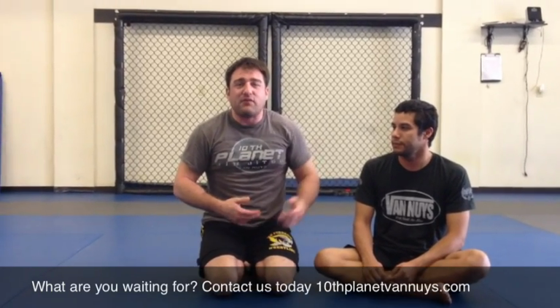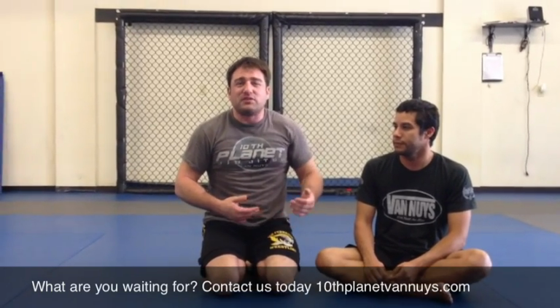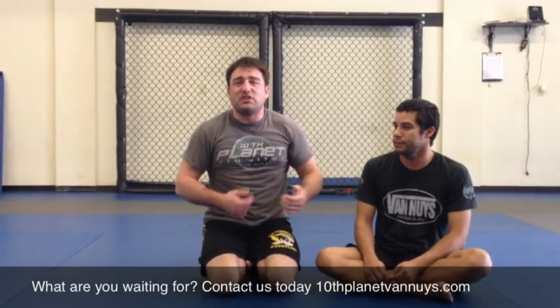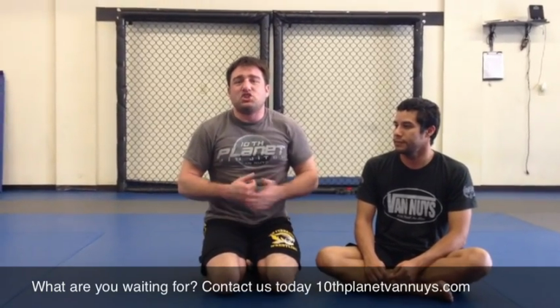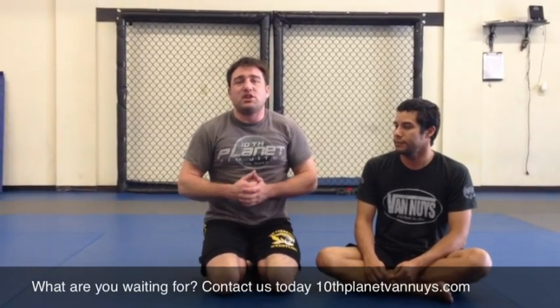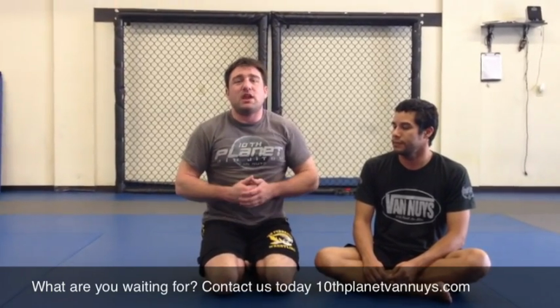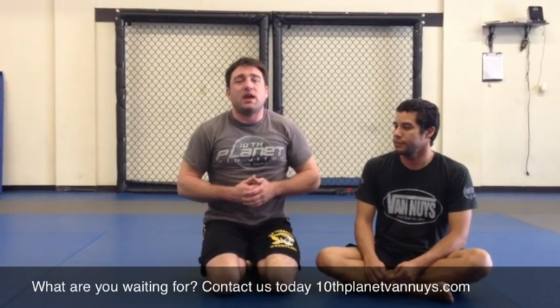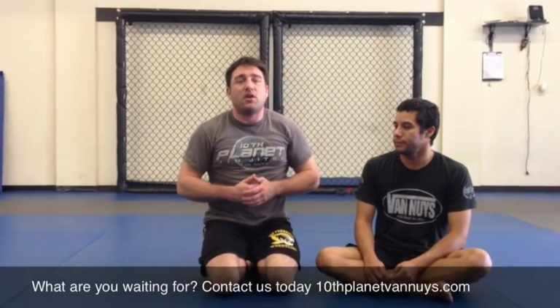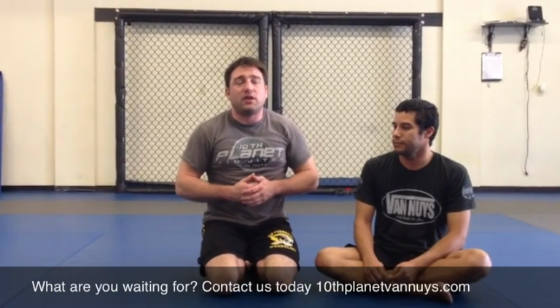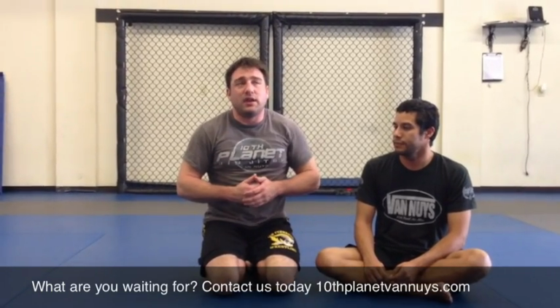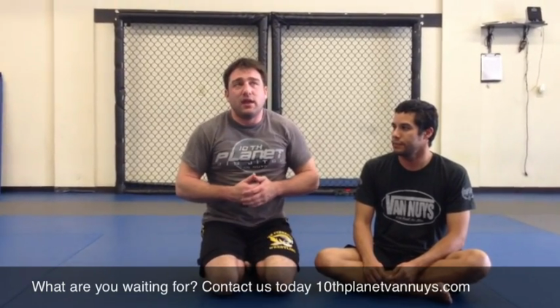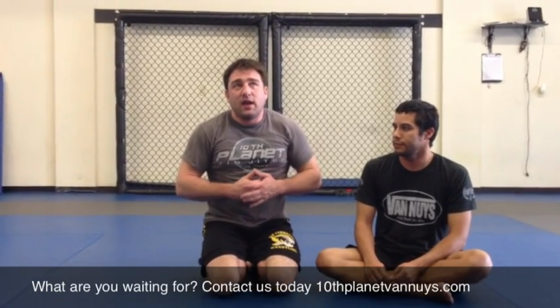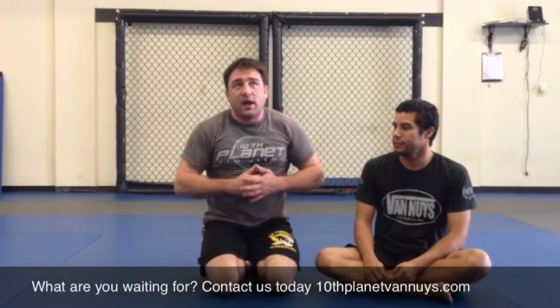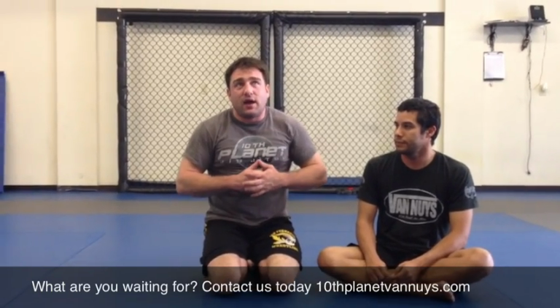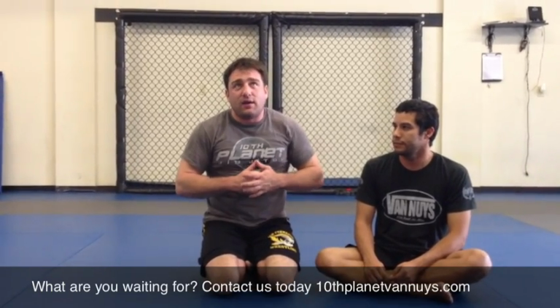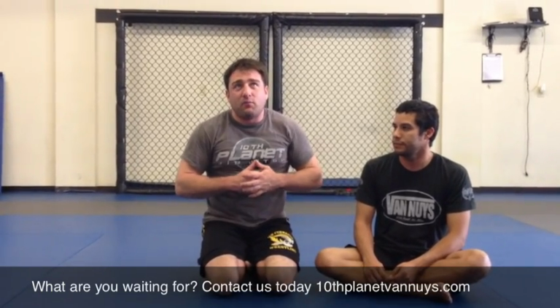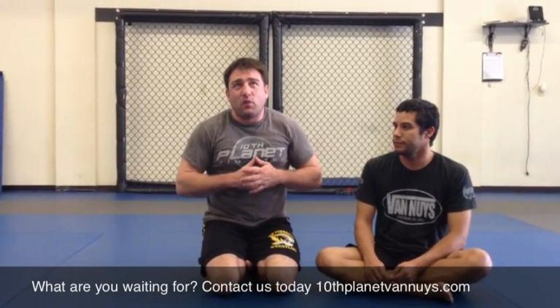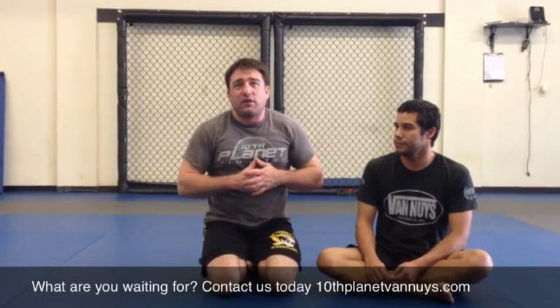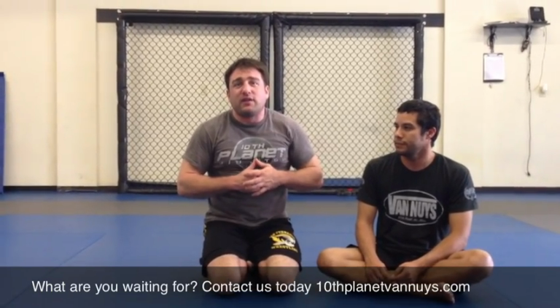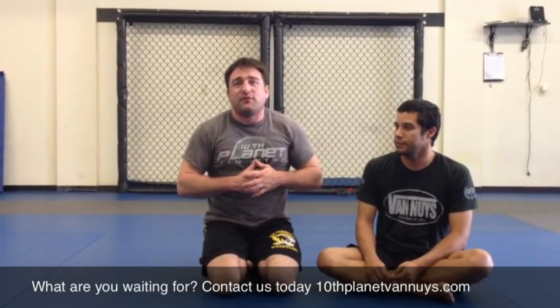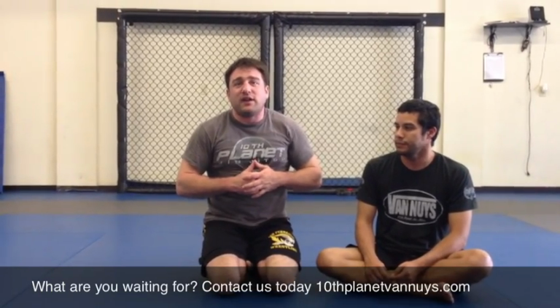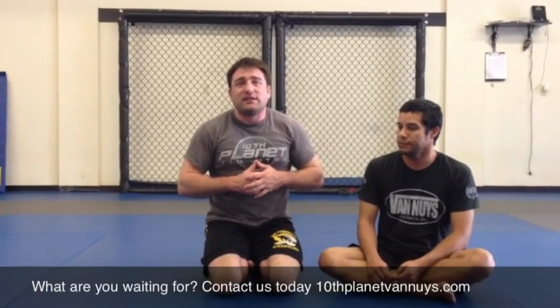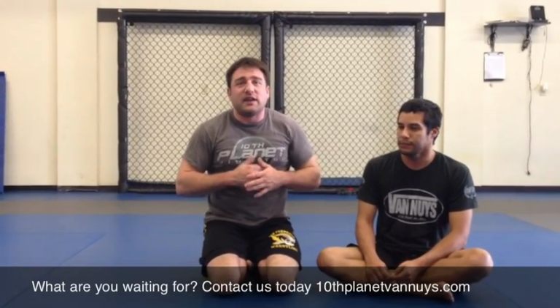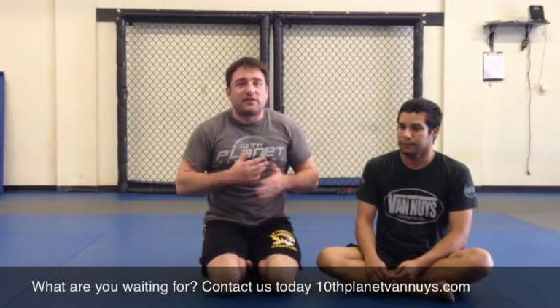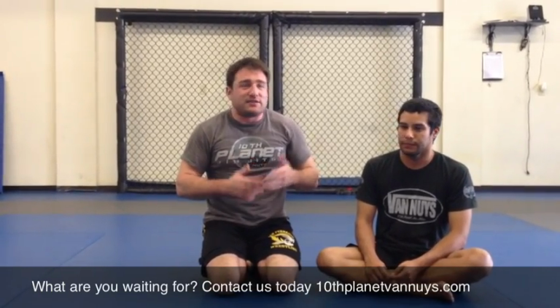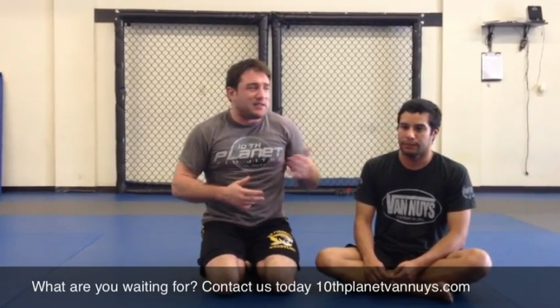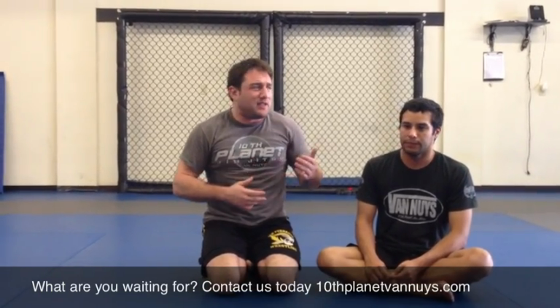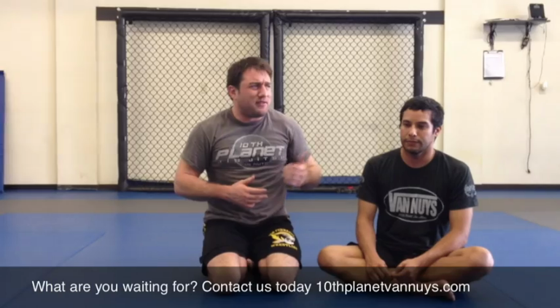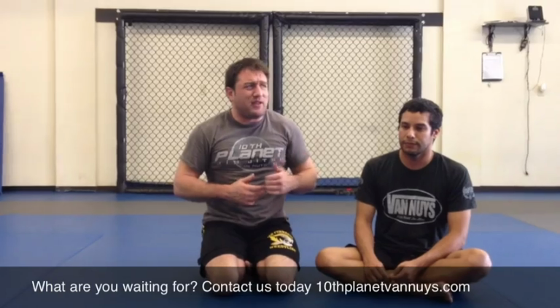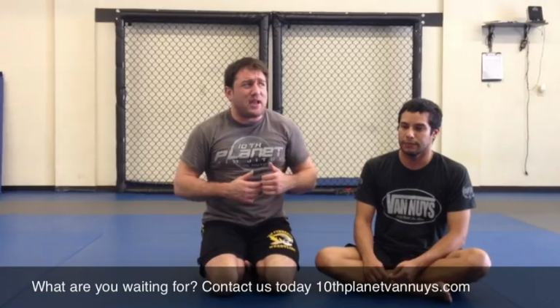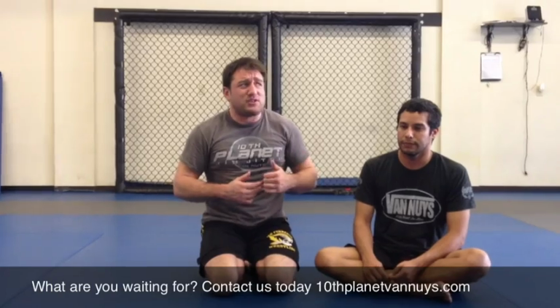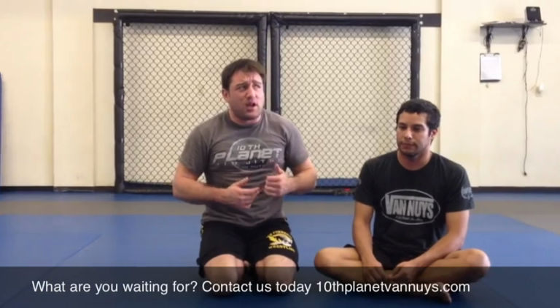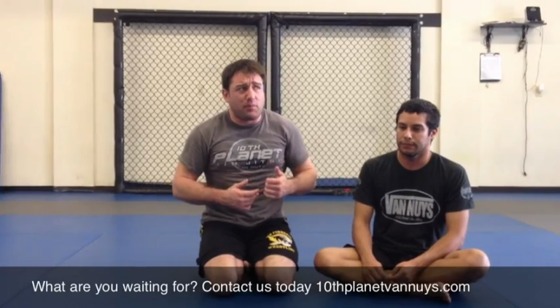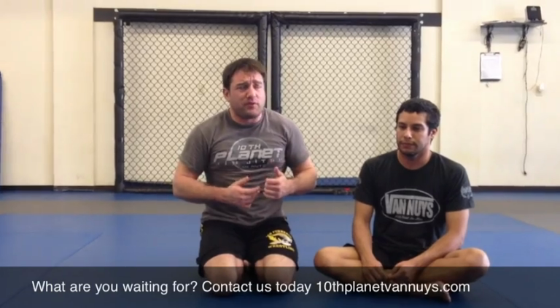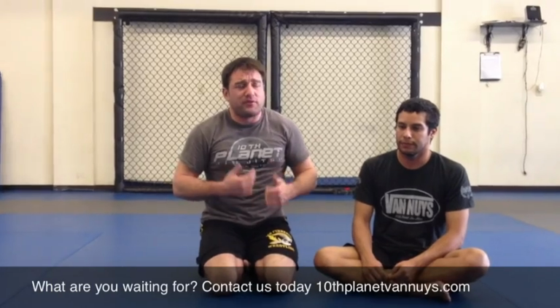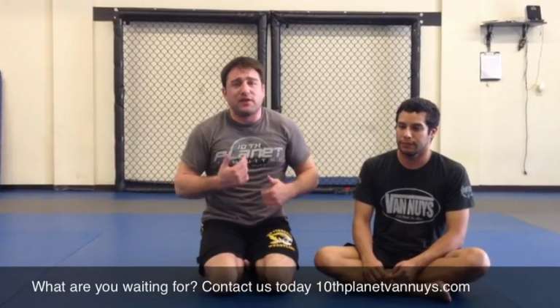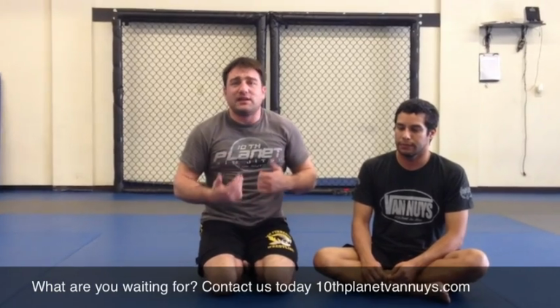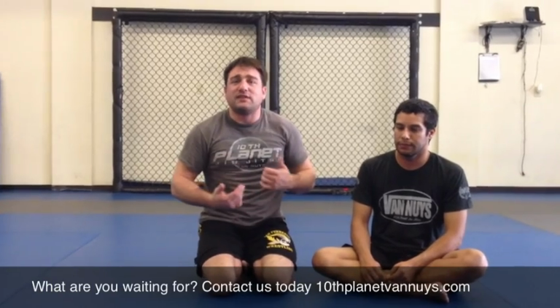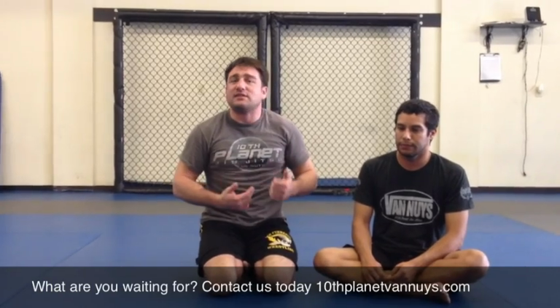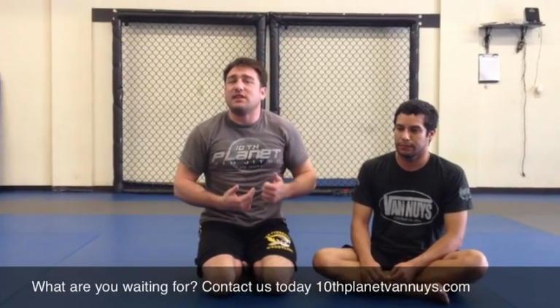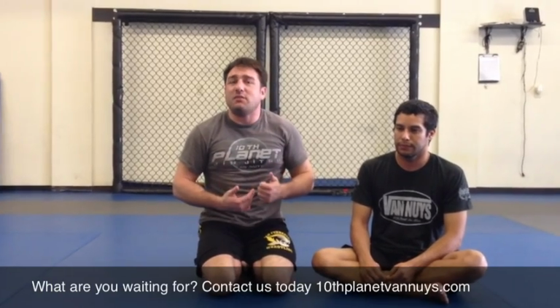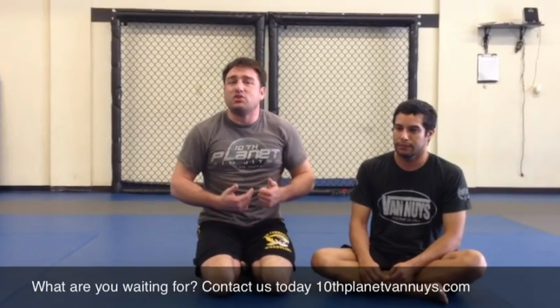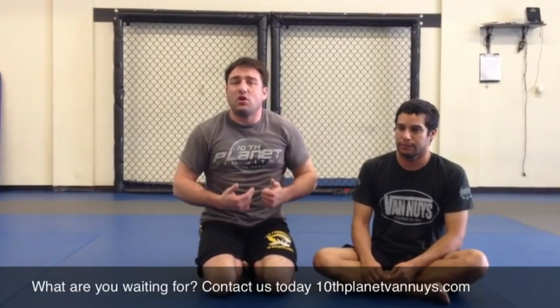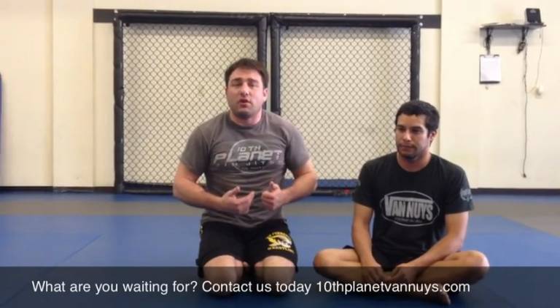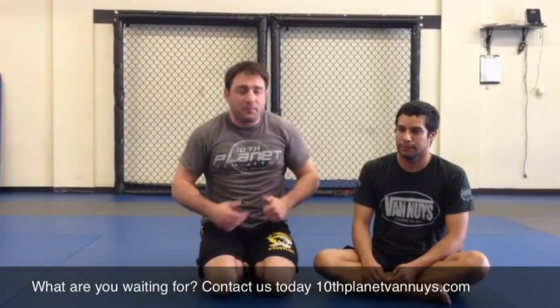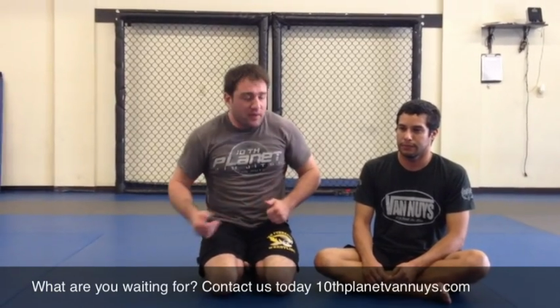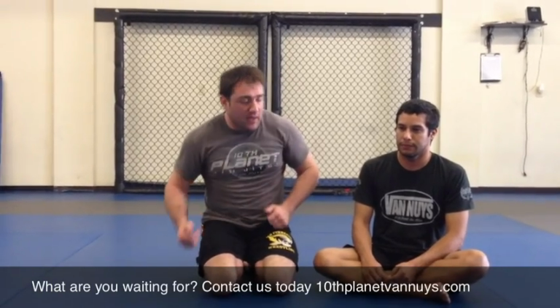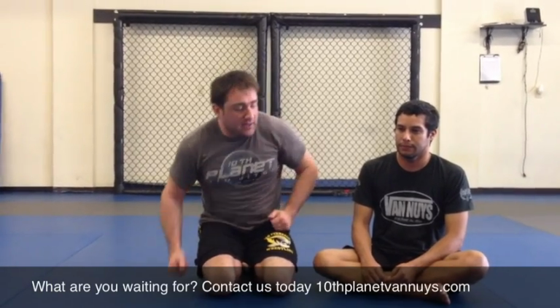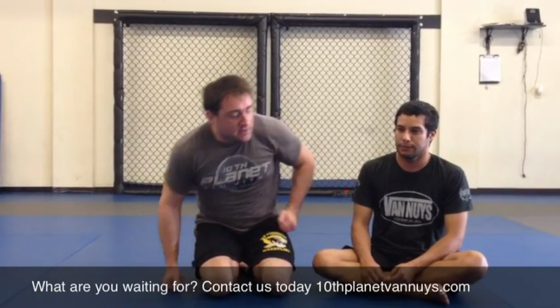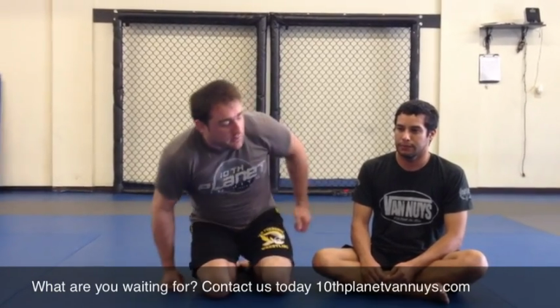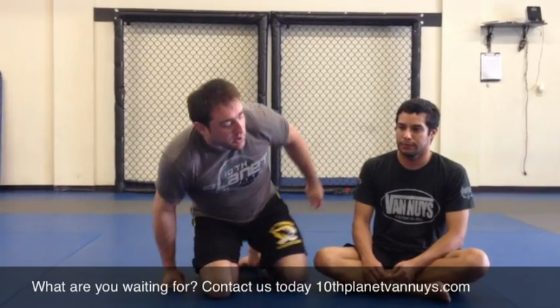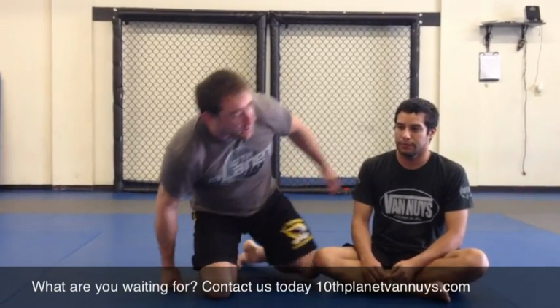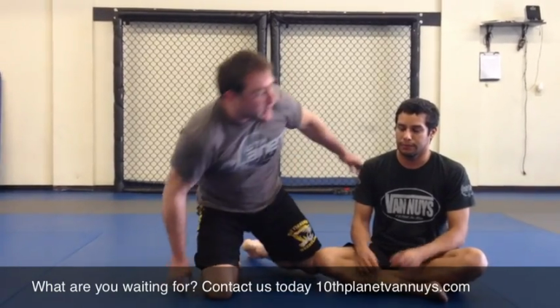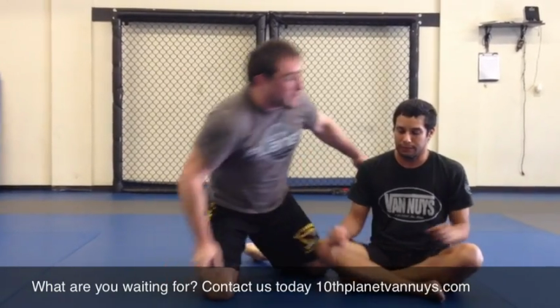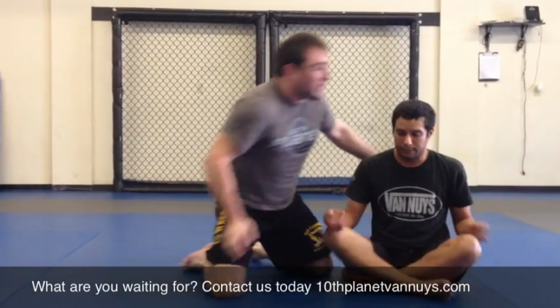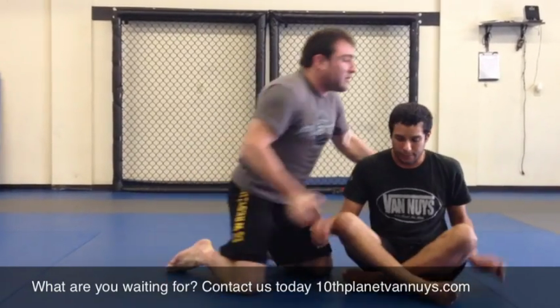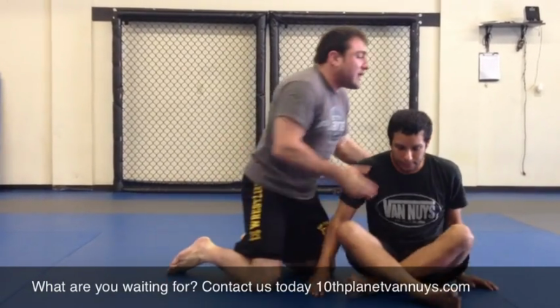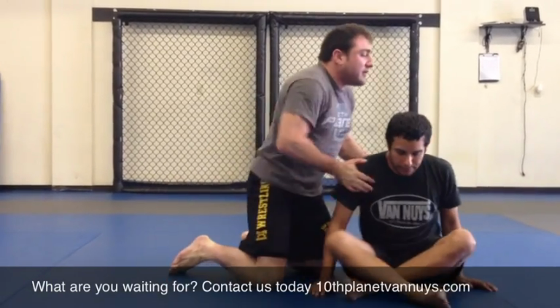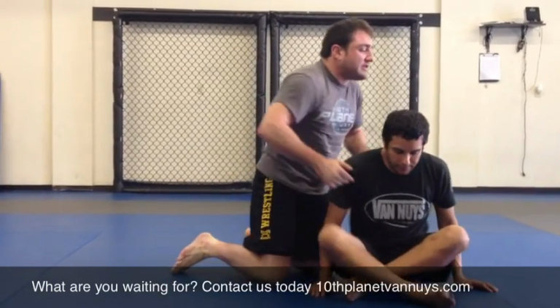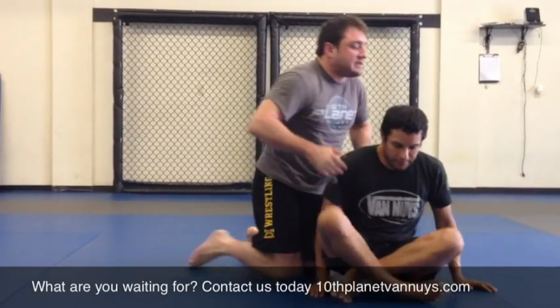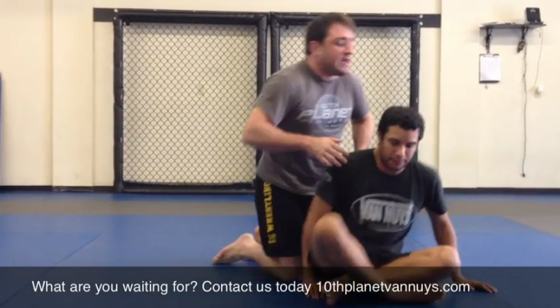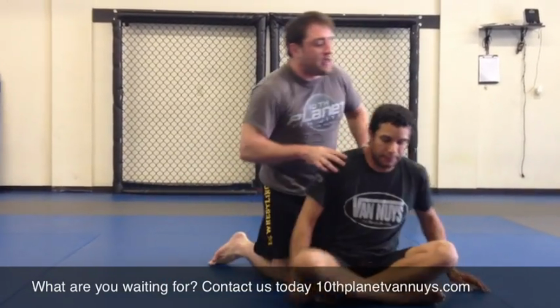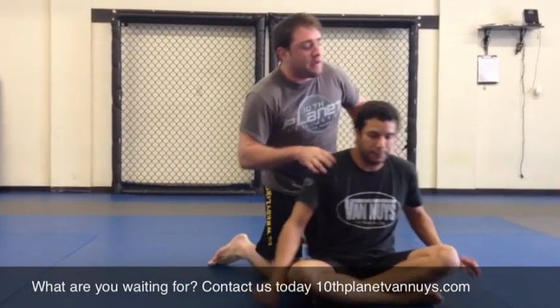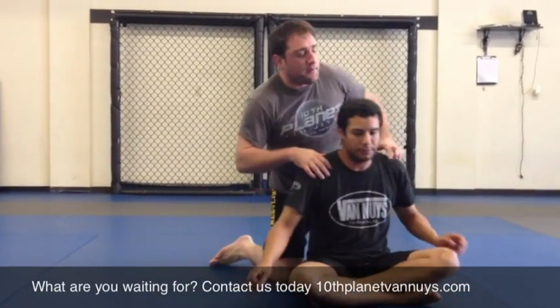Have you ever seen Shinya Aoki? In a couple of his fights he got the same choke. So let me go over that again without any detail.